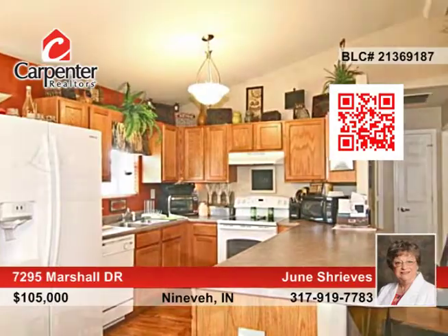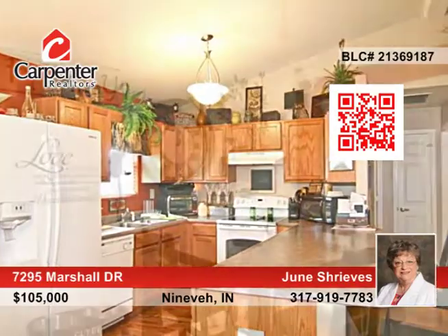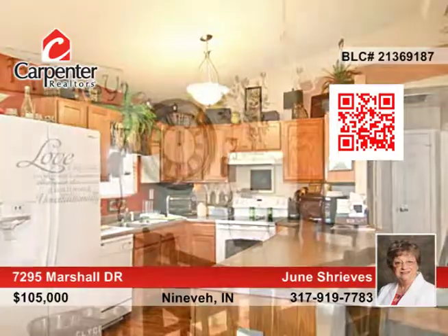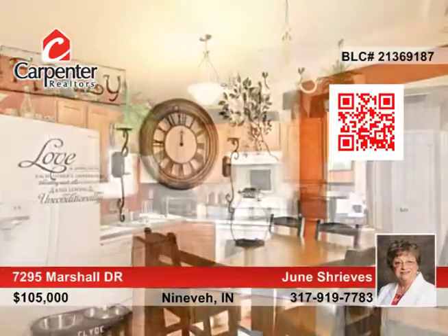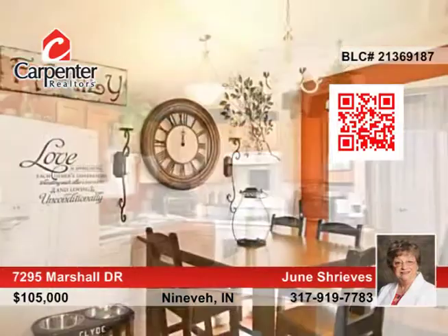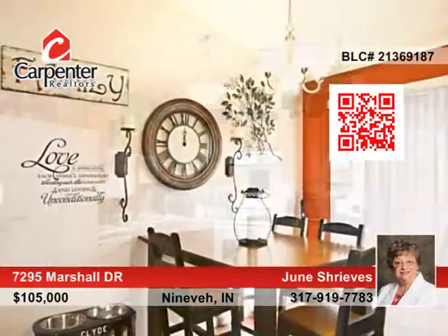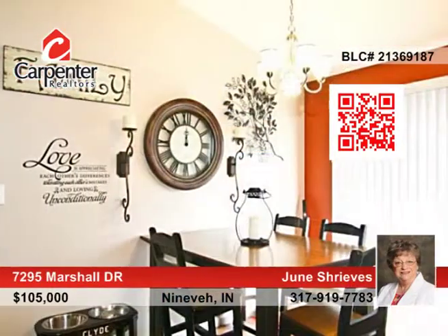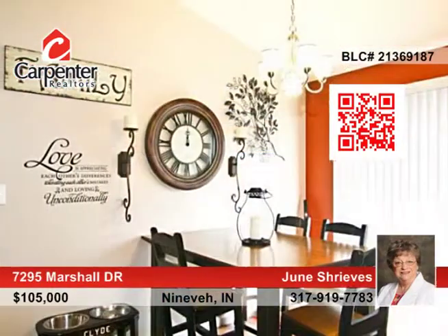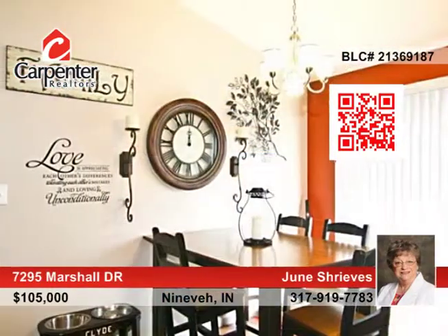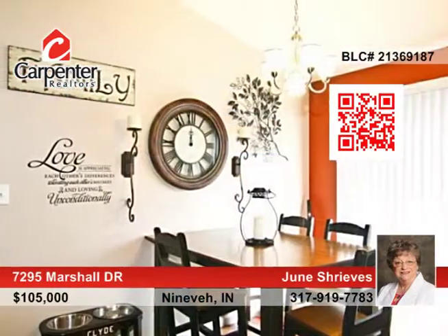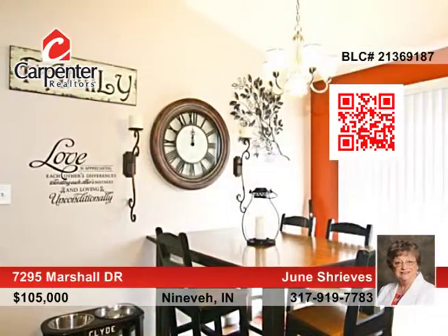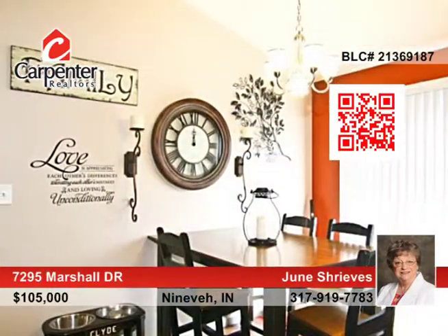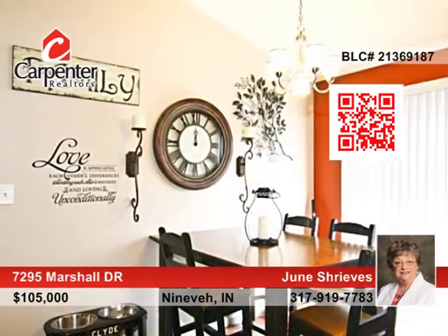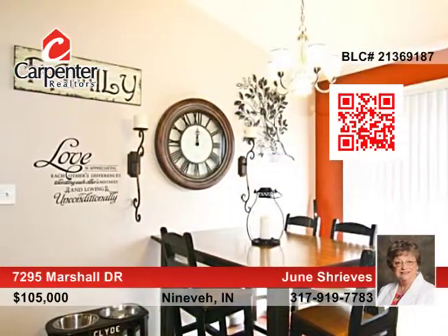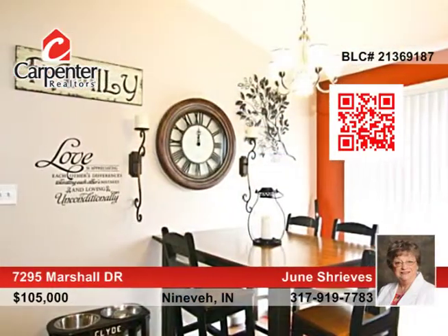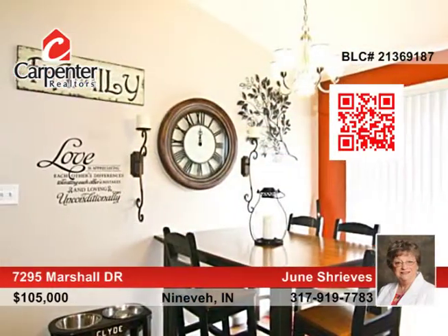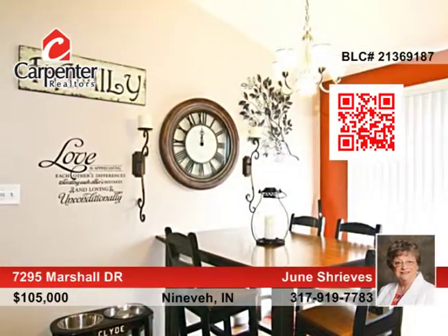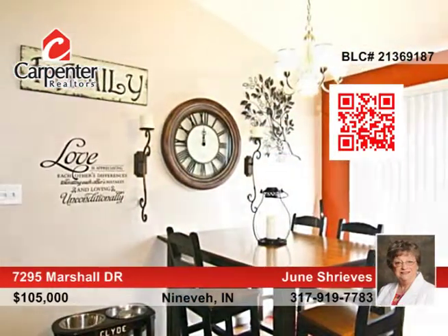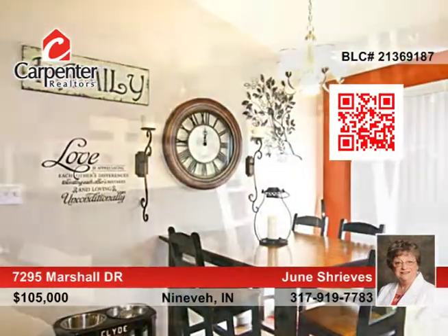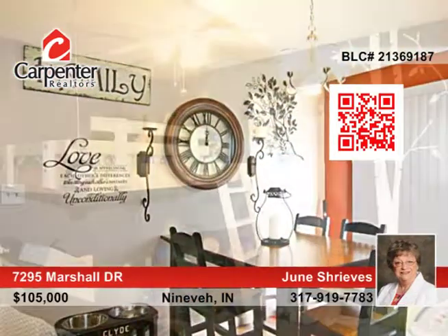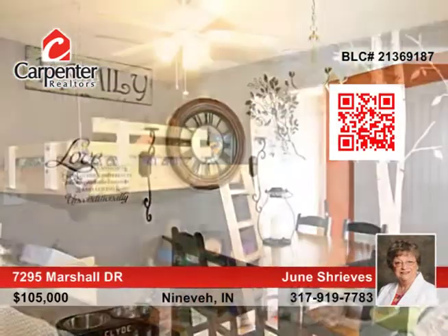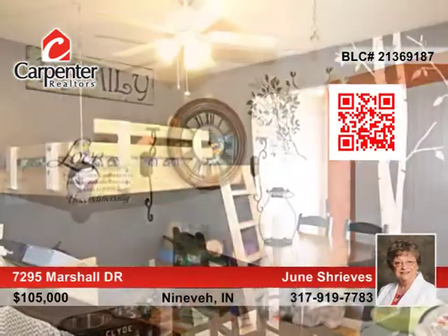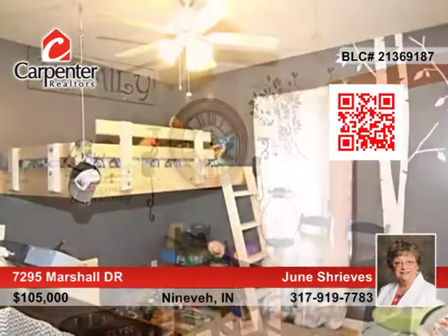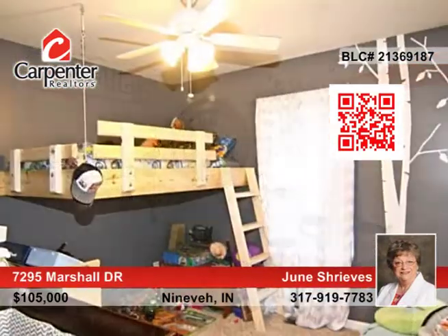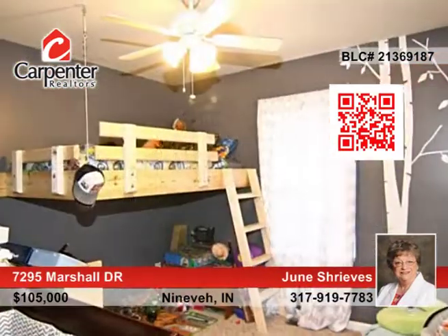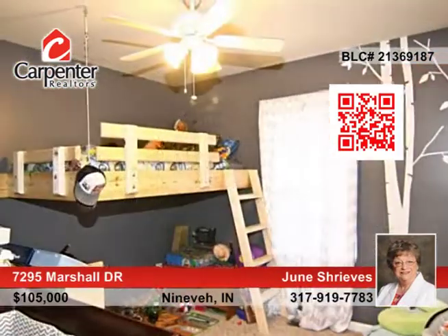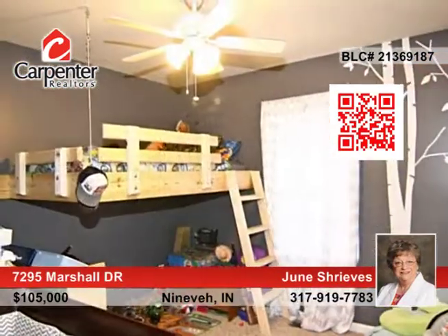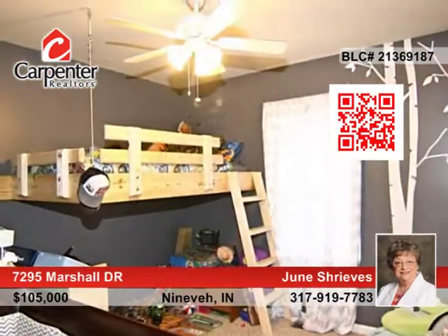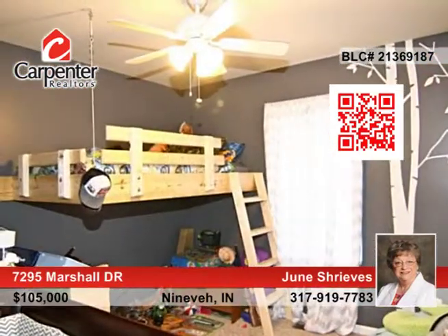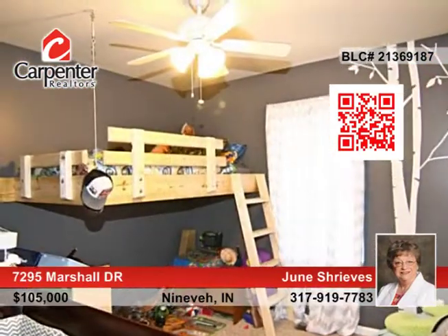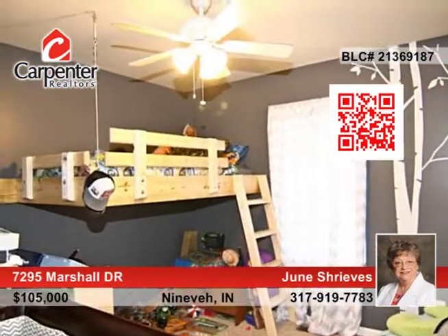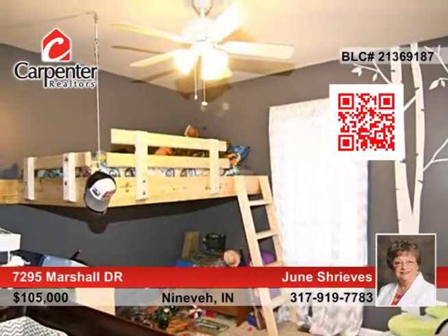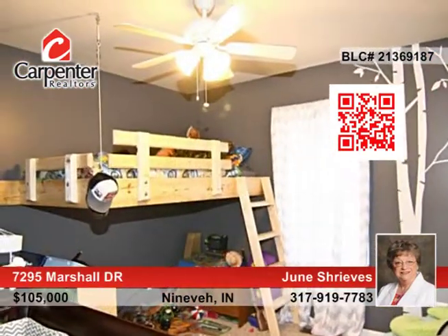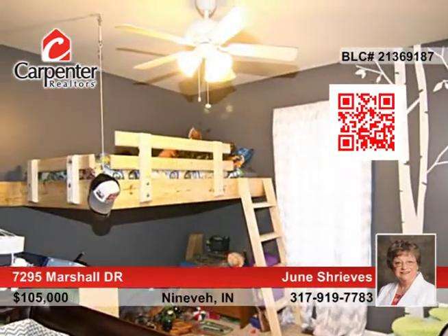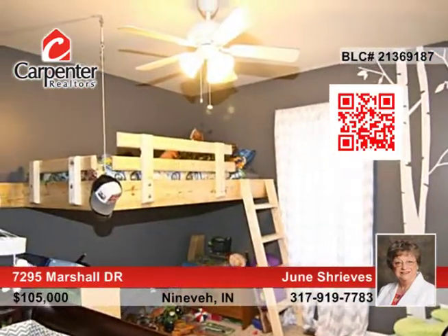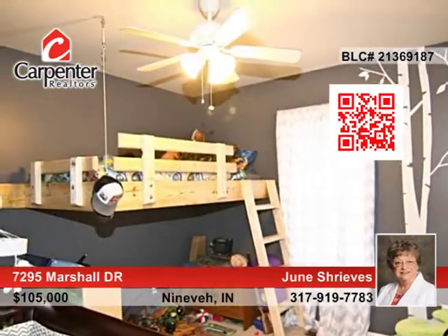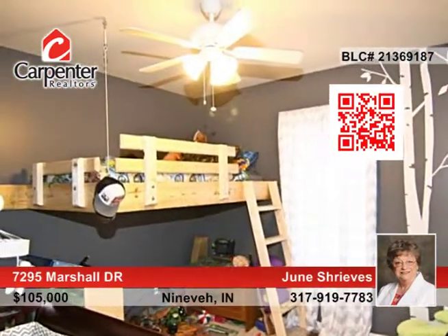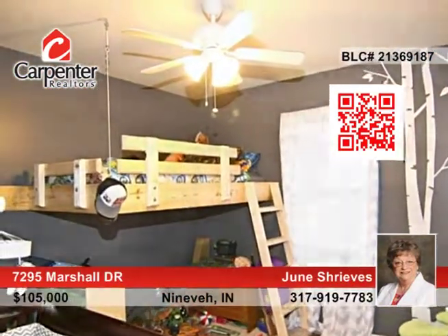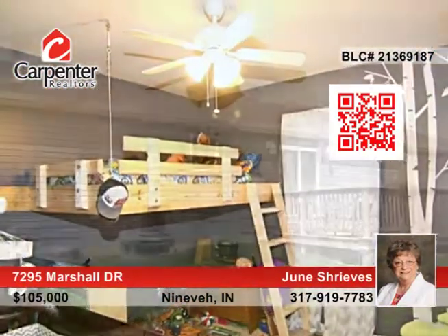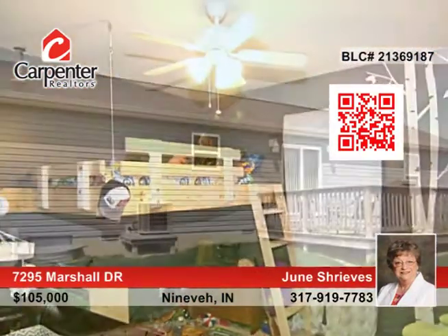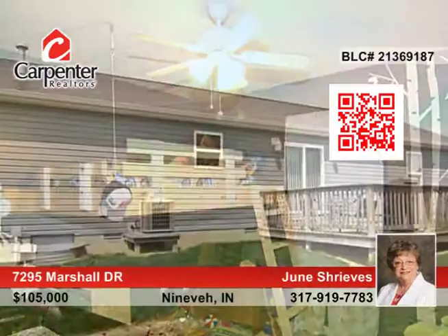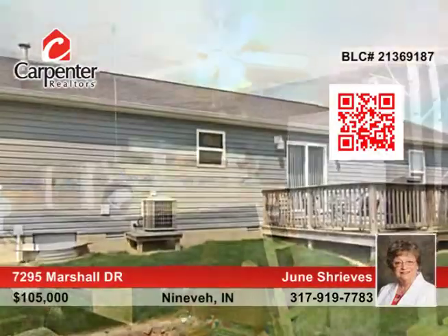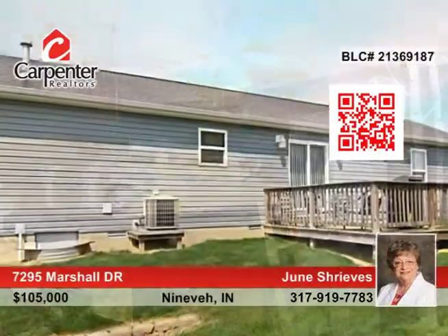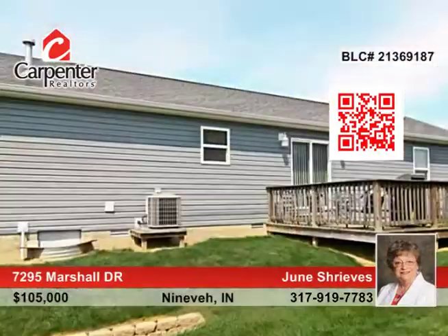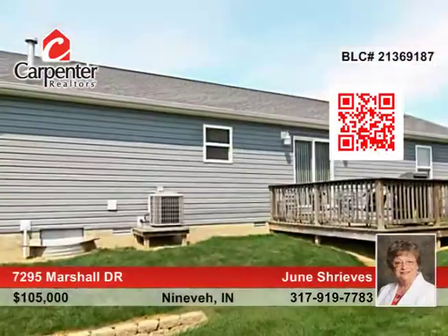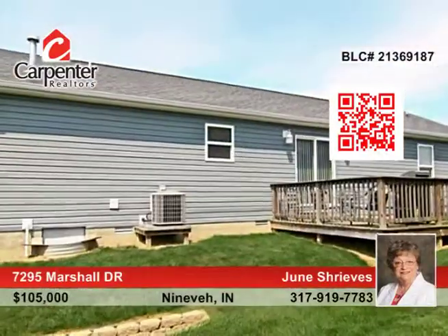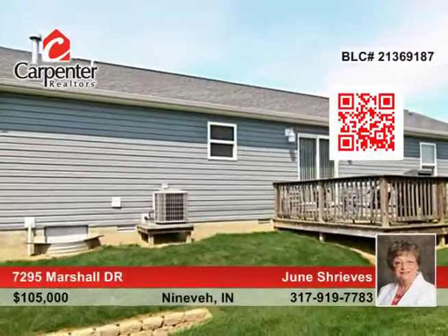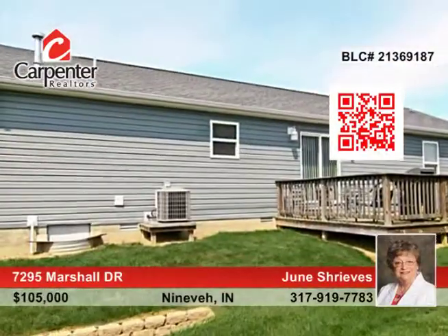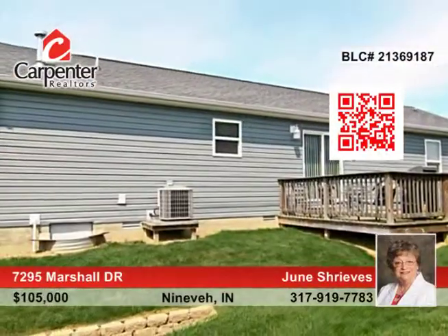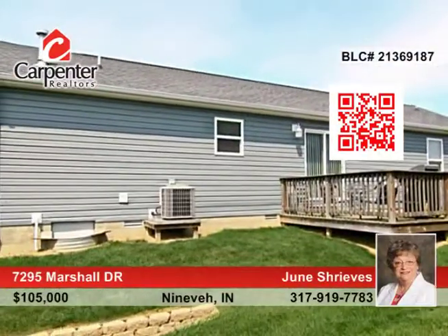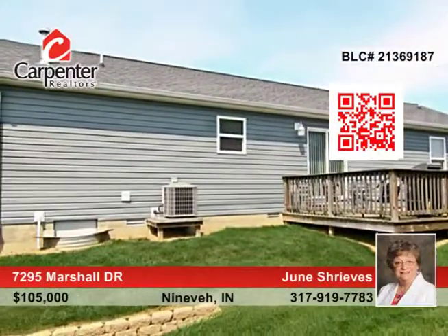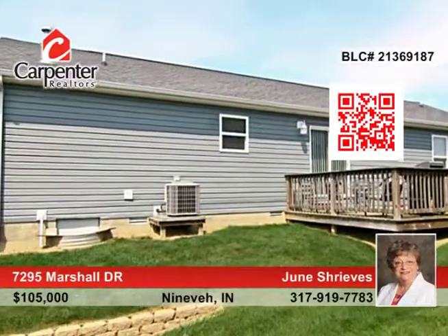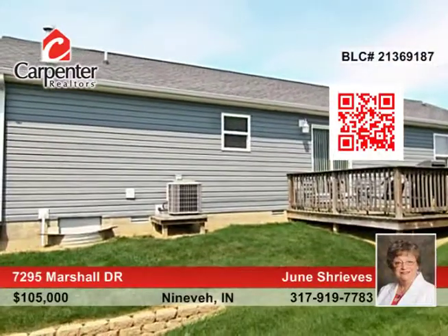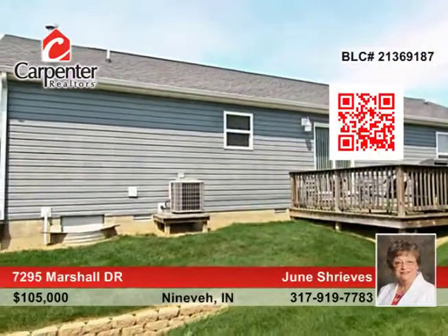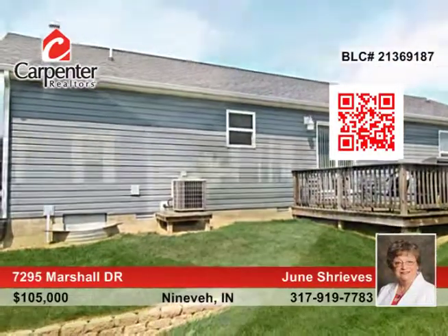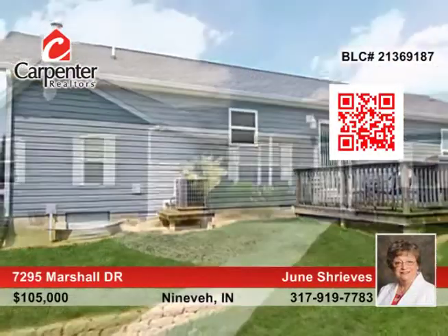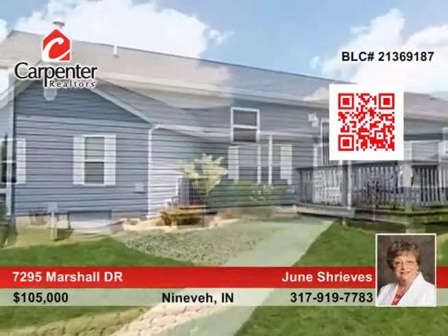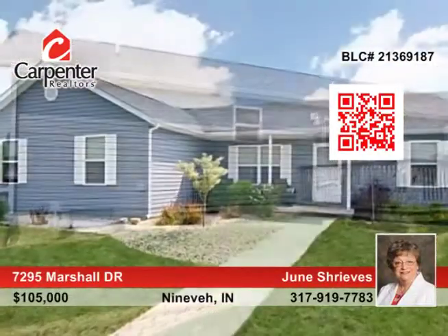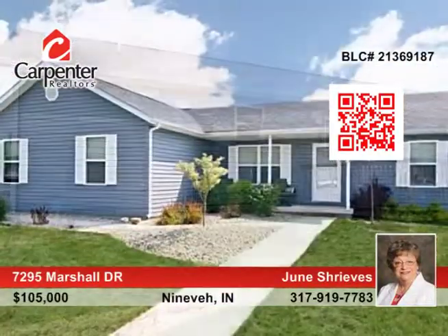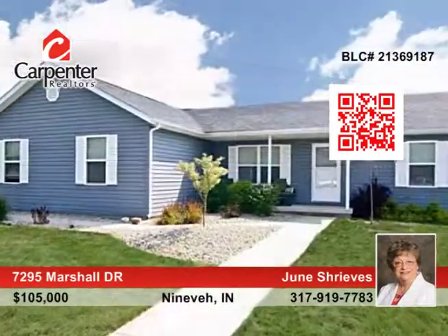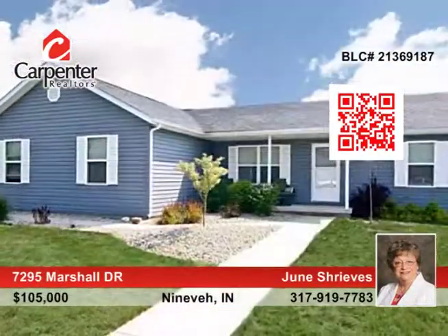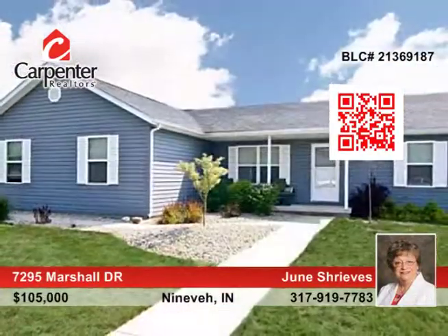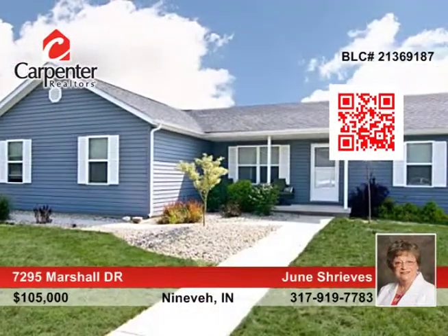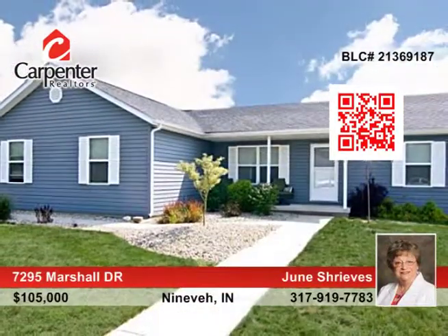The large master bedroom includes a walk-in closet and master bath with garden tub, two sinks, and a separate shower. June Shreve says, get ready to move.